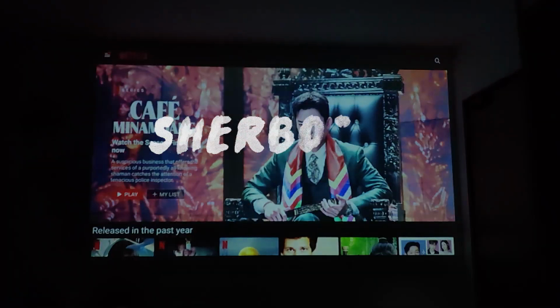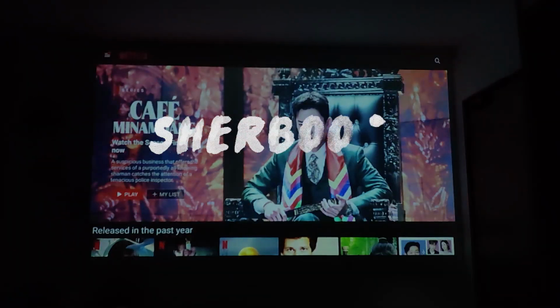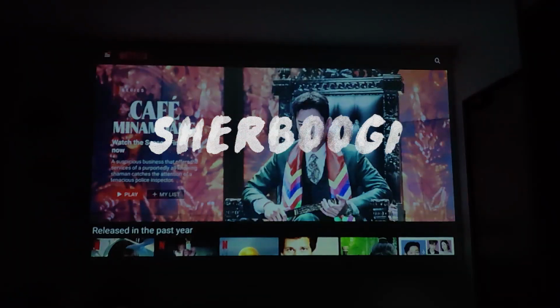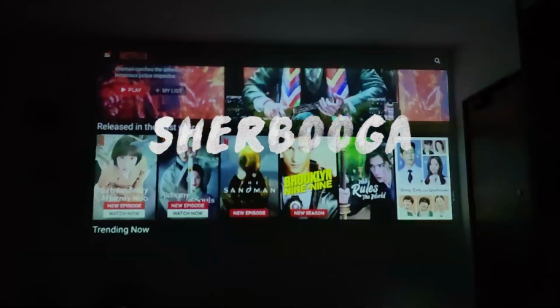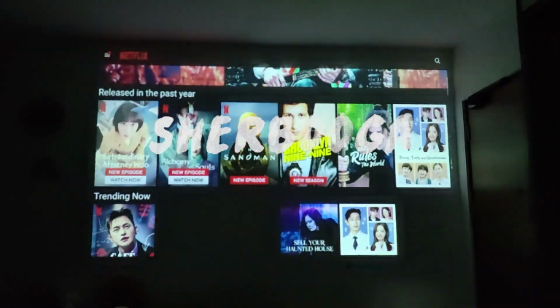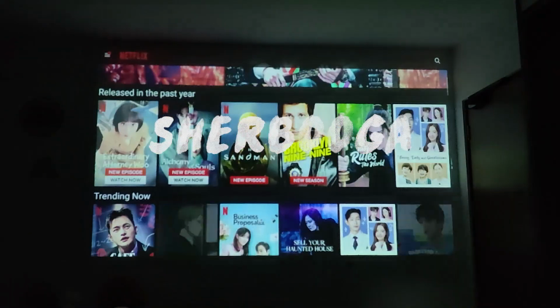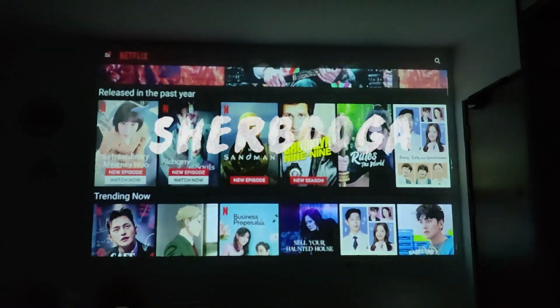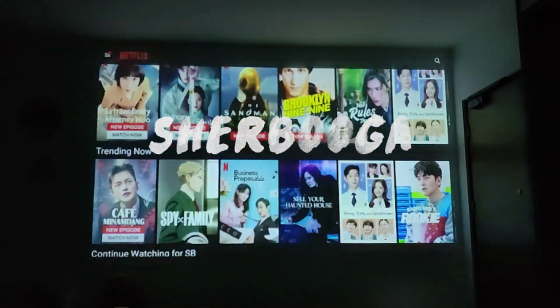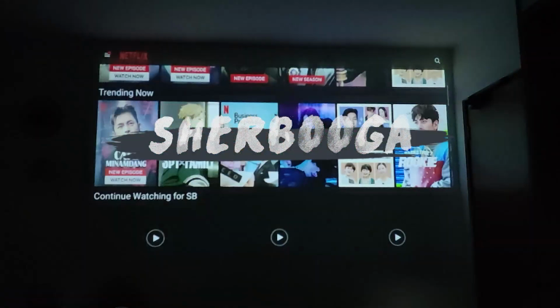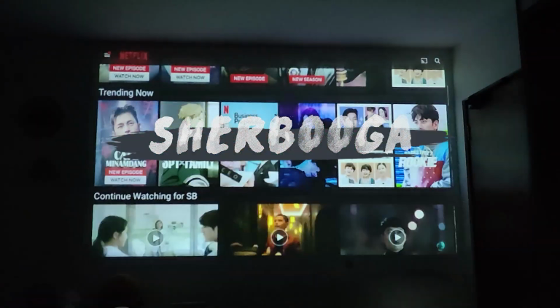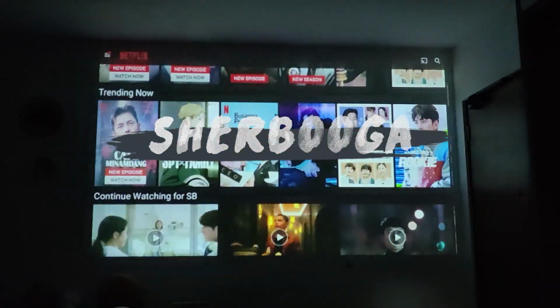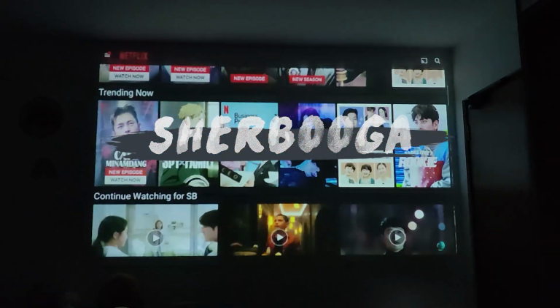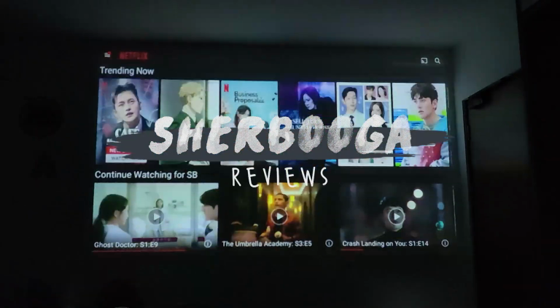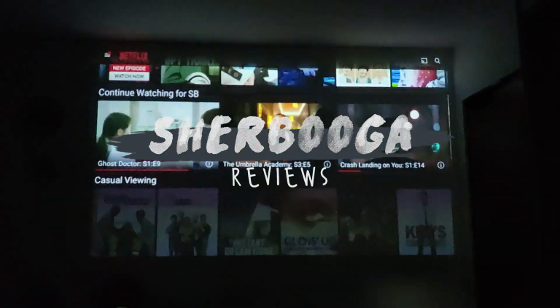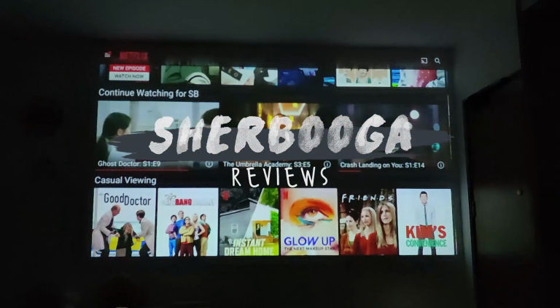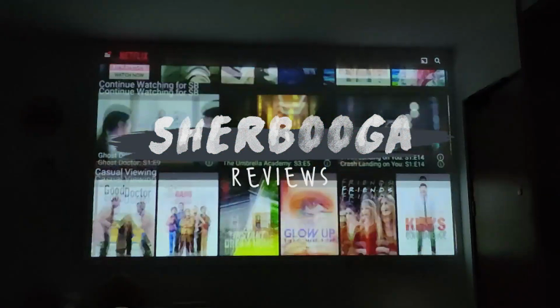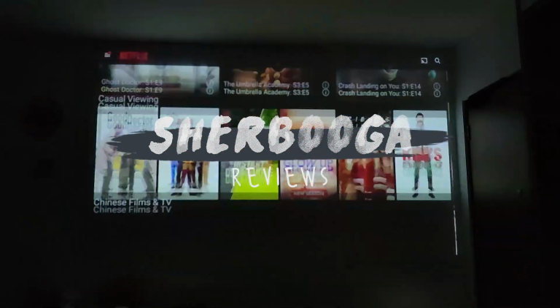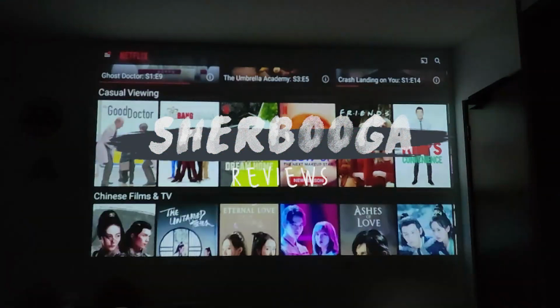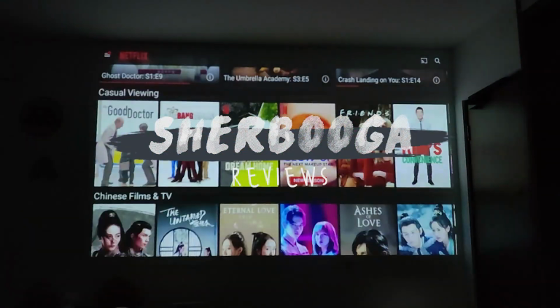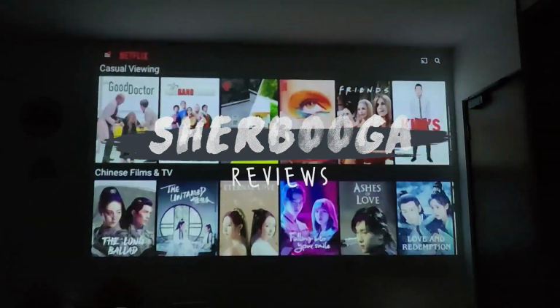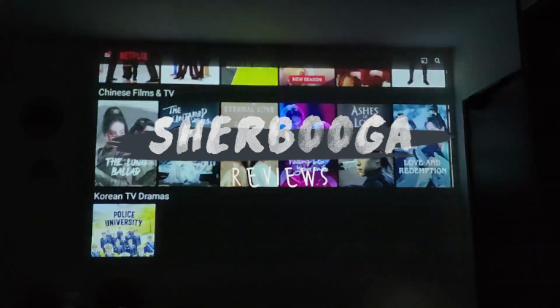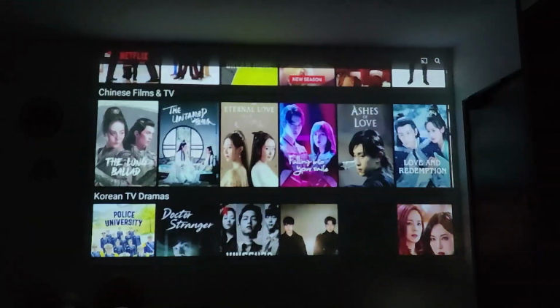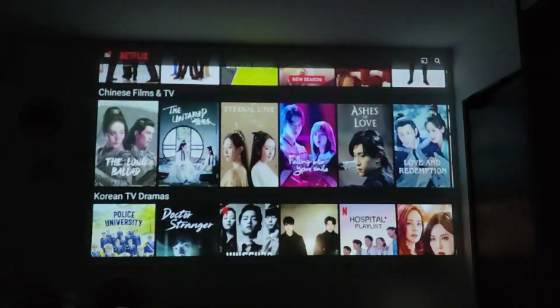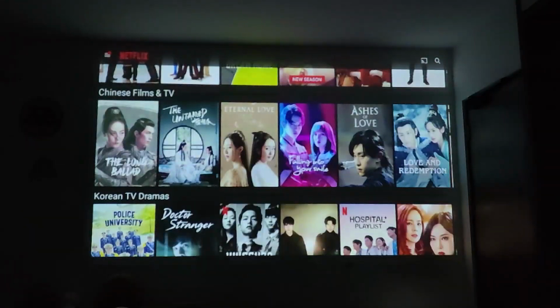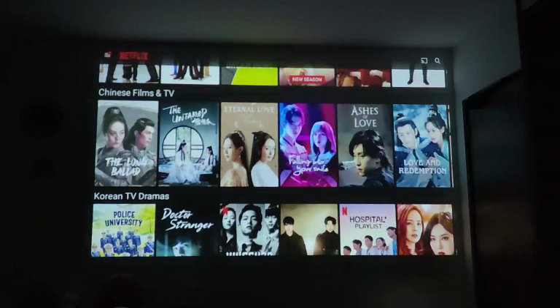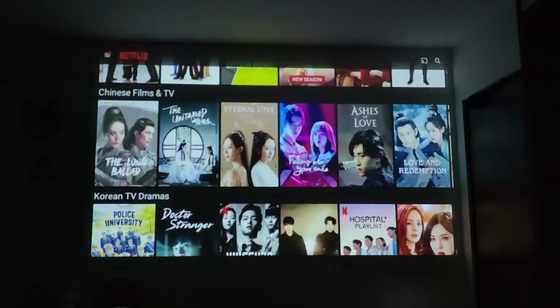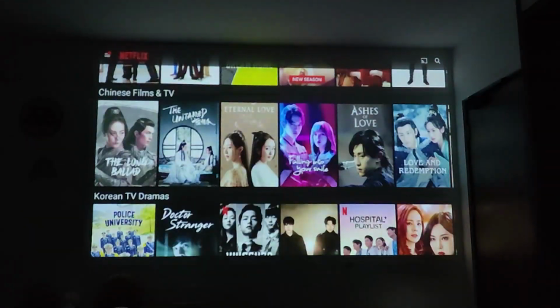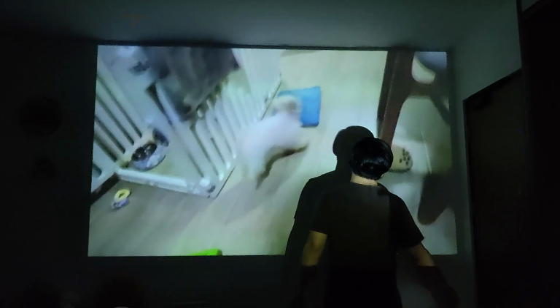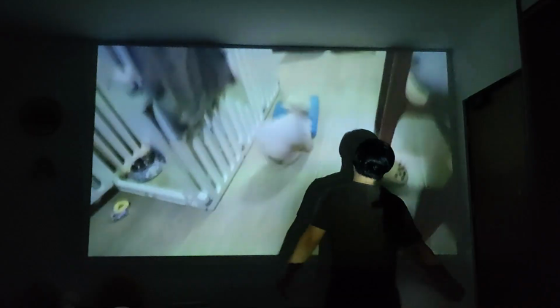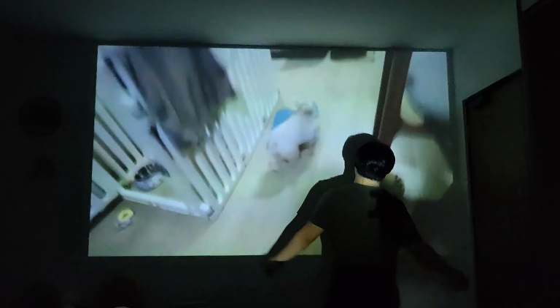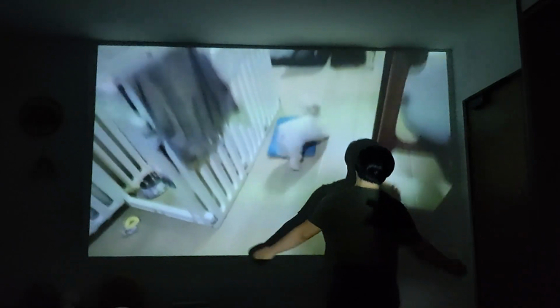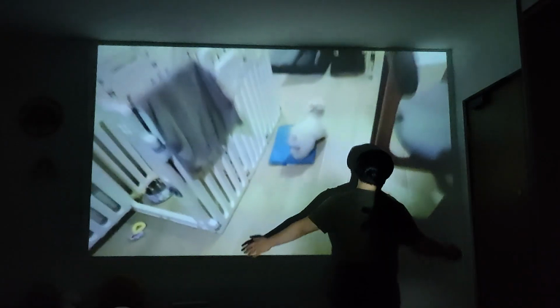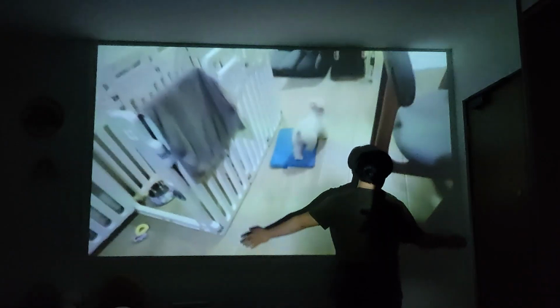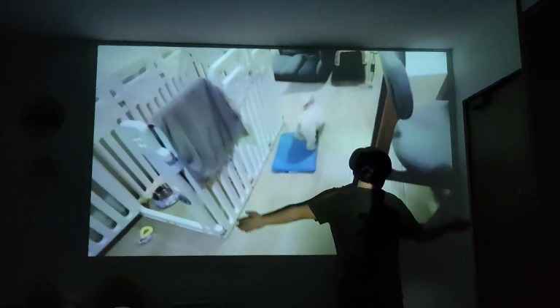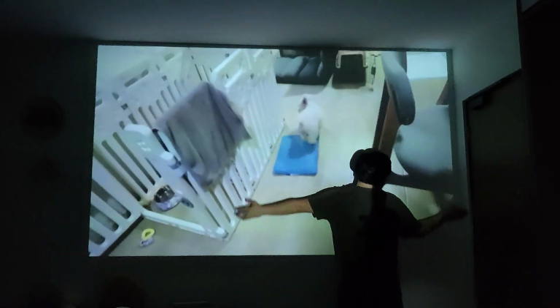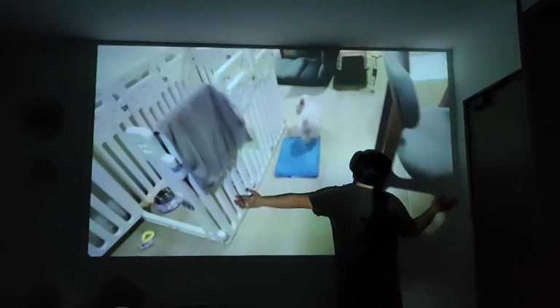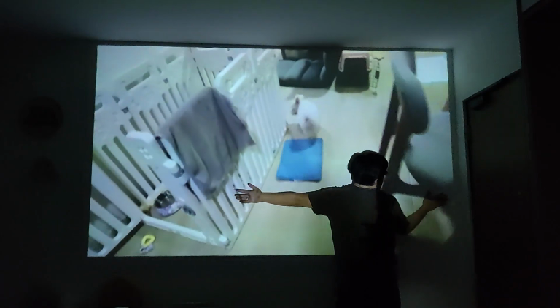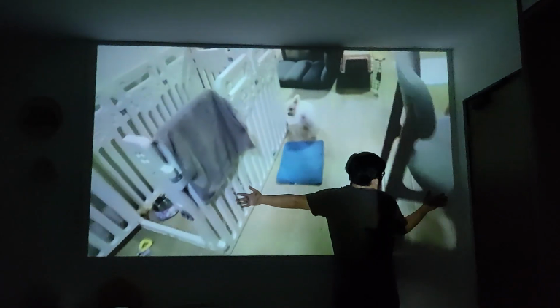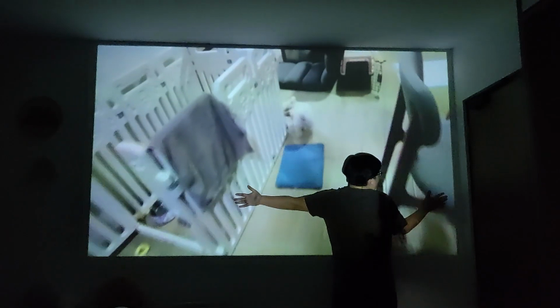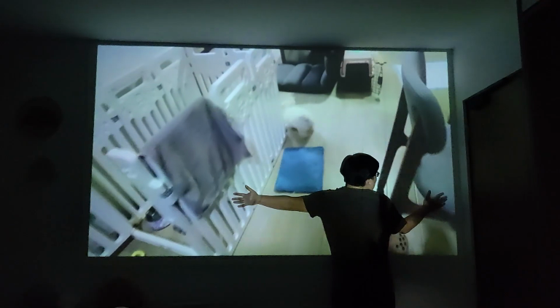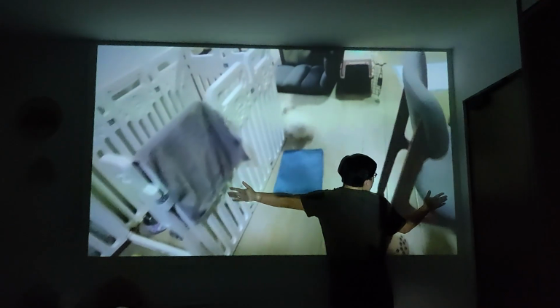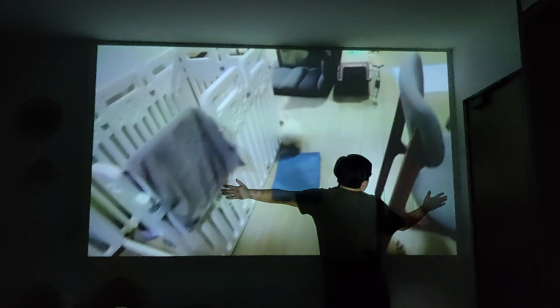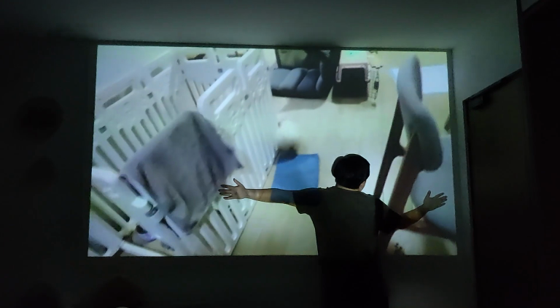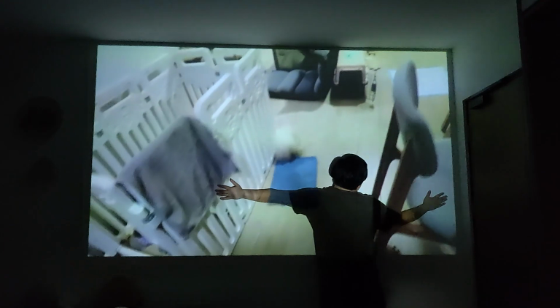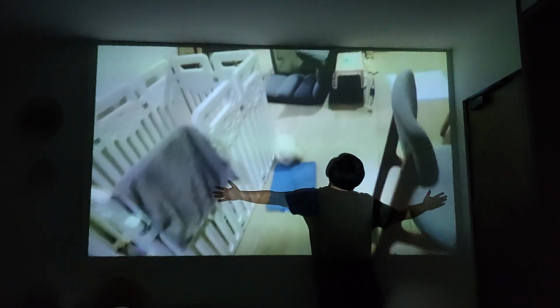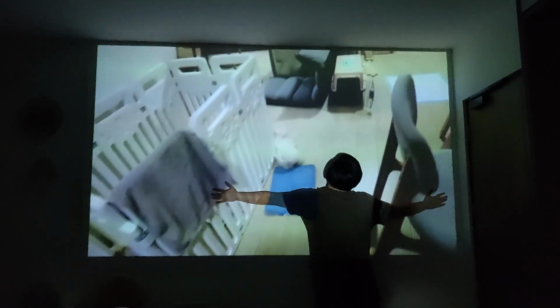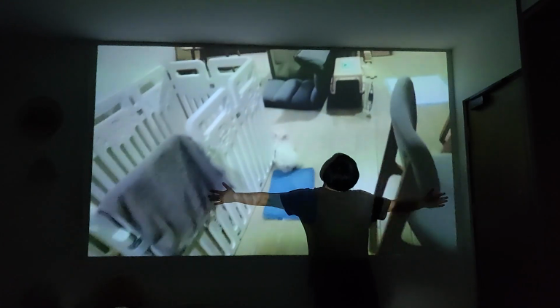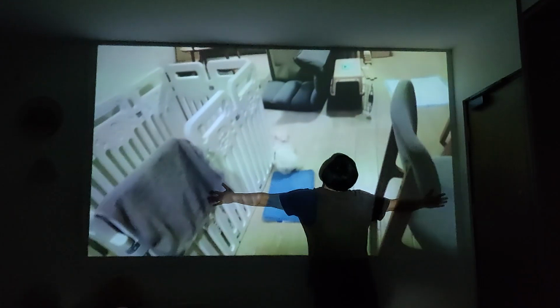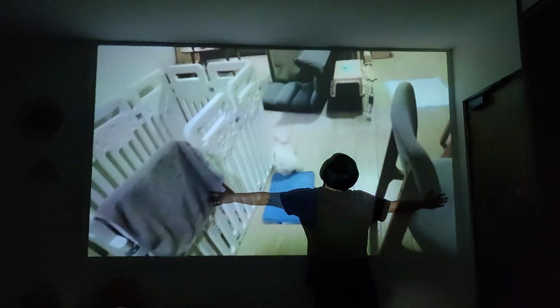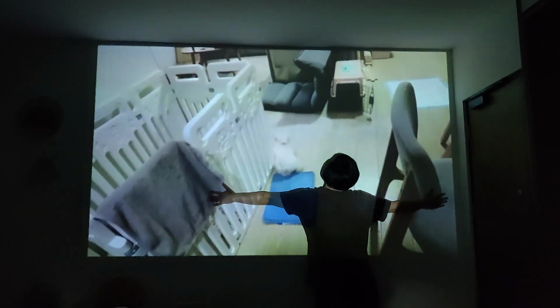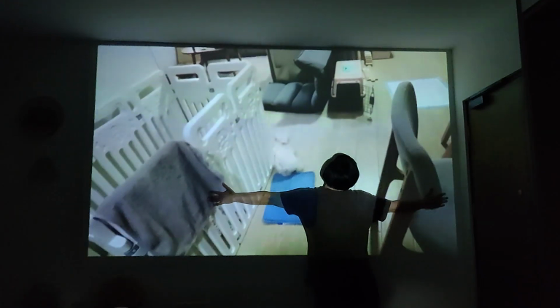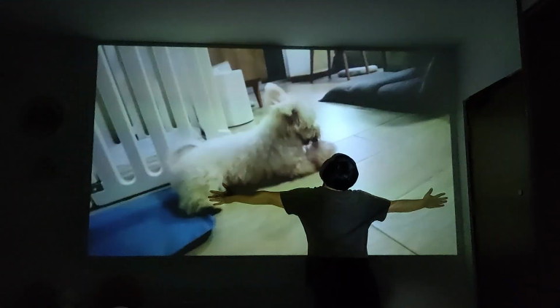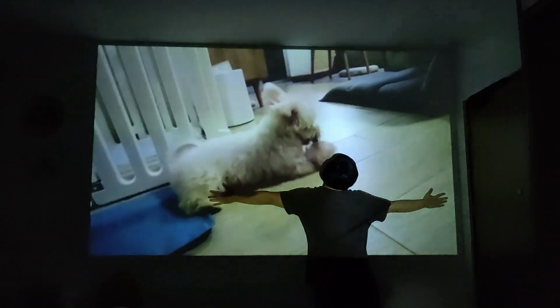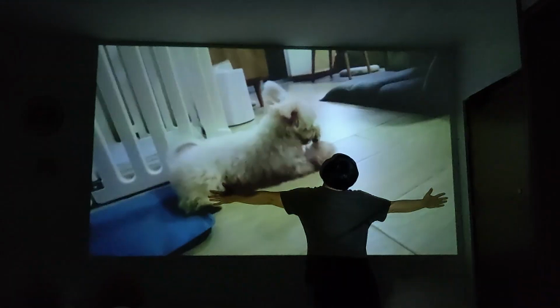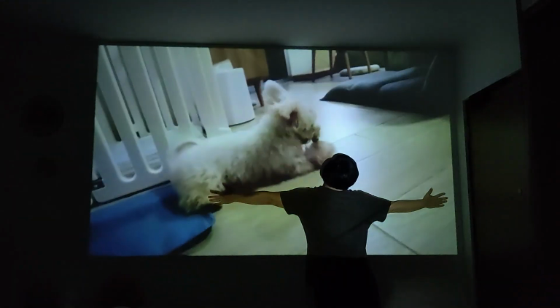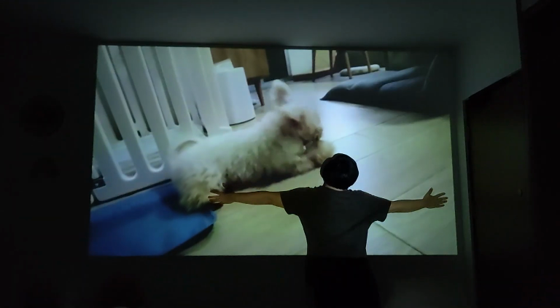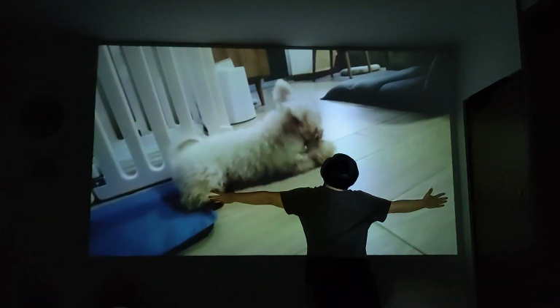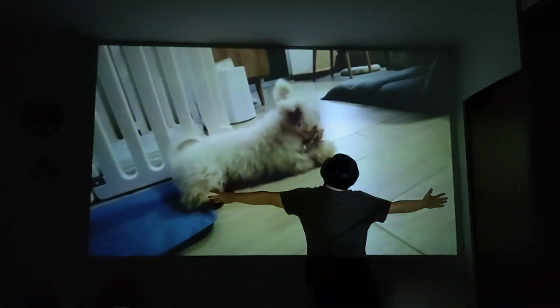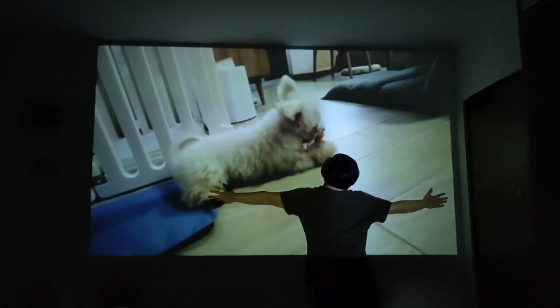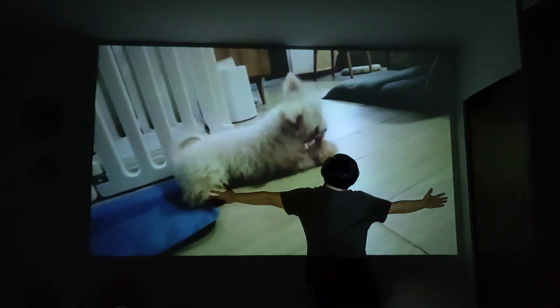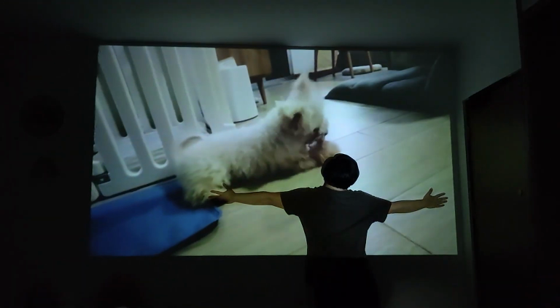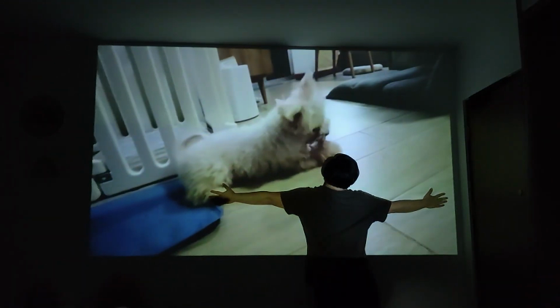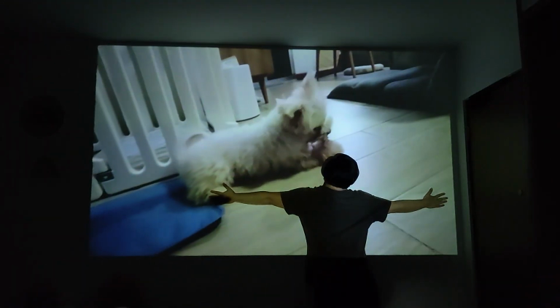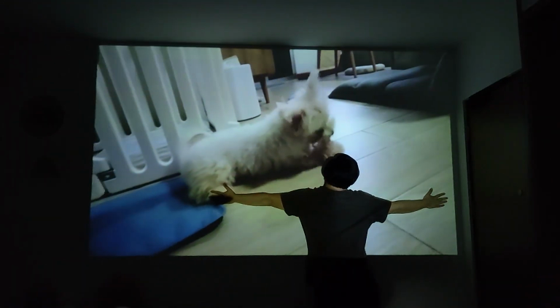Hi guys, we received a new product from Lumos and have been testing it out over the past few weeks. So here's our unboxing and initial impressions video.